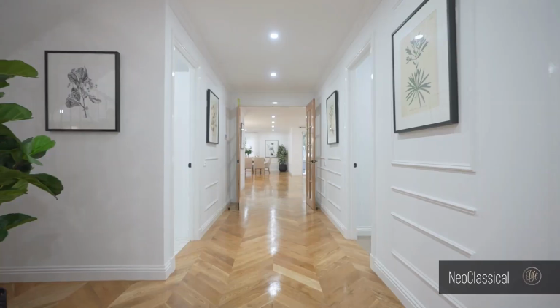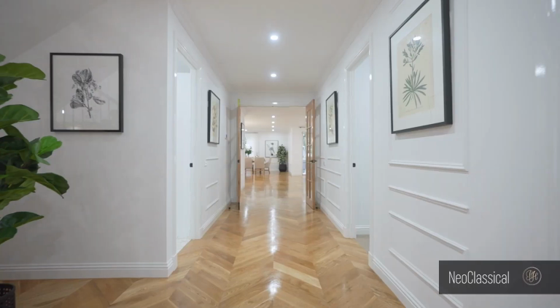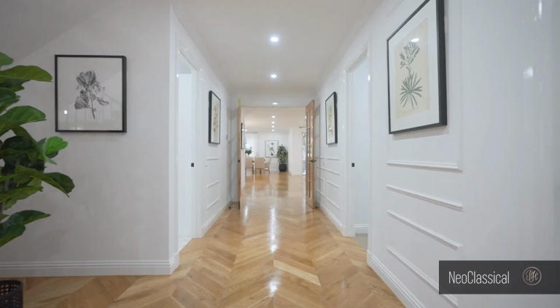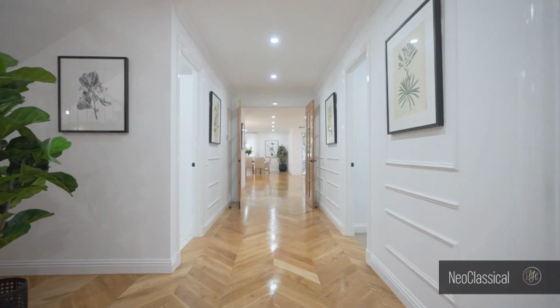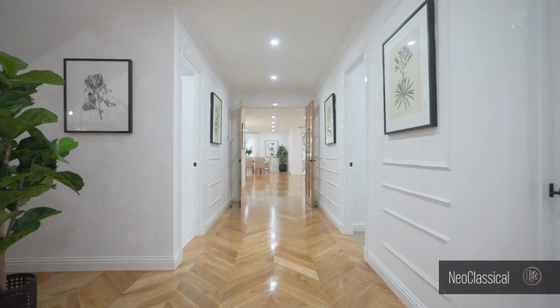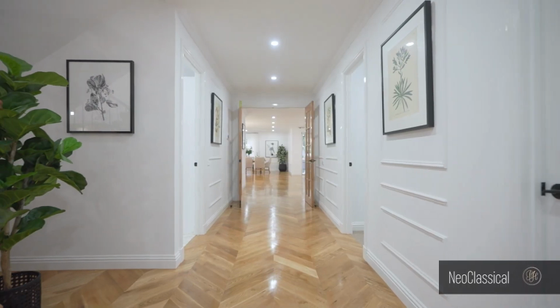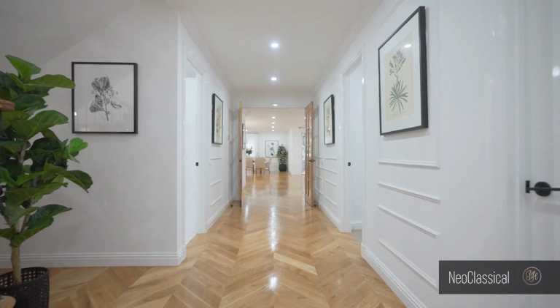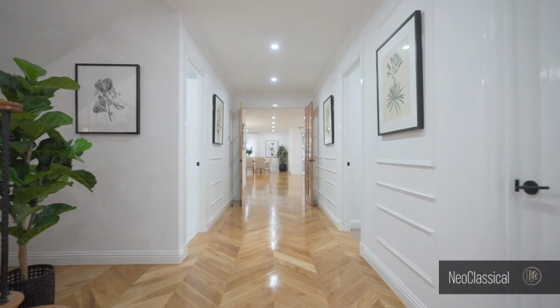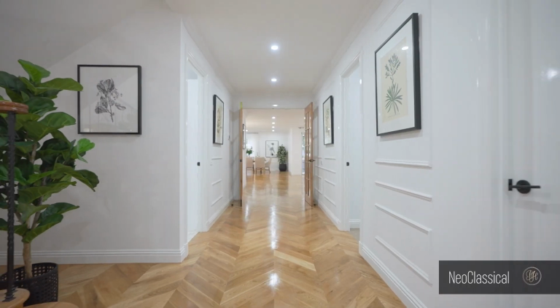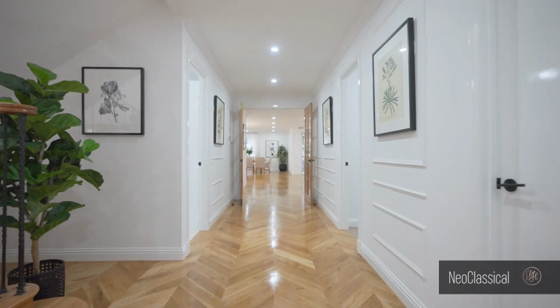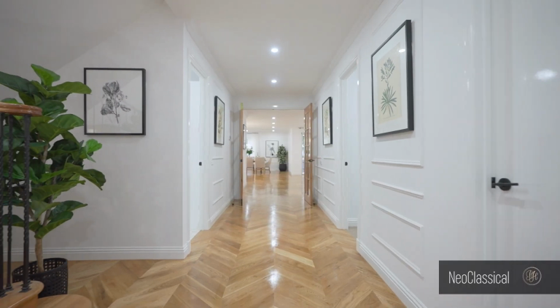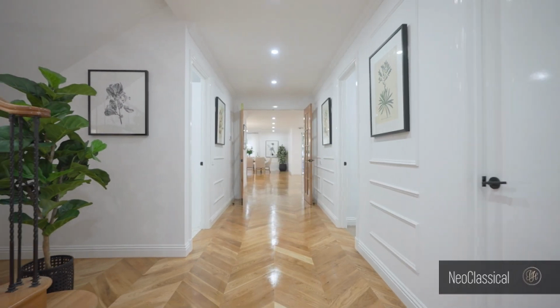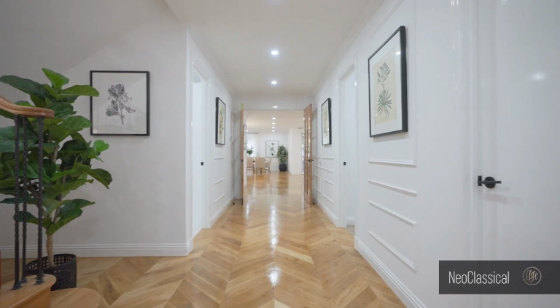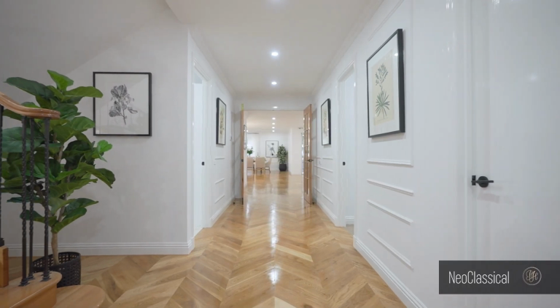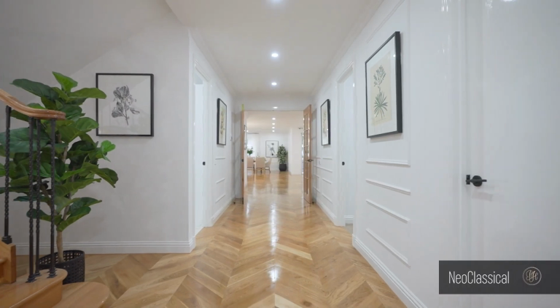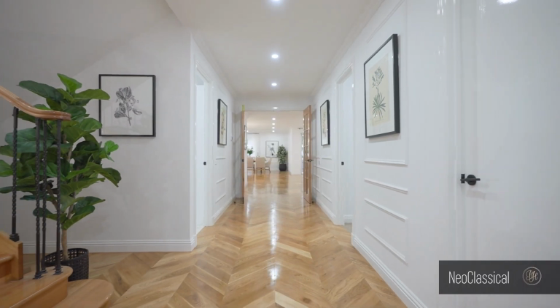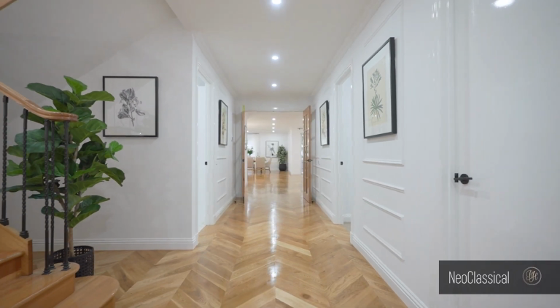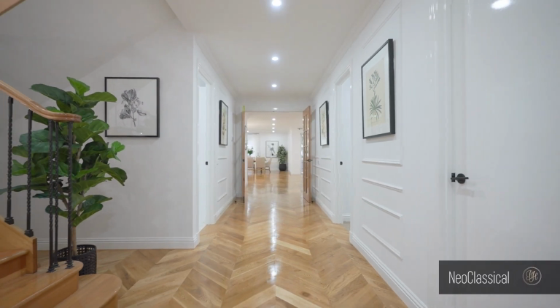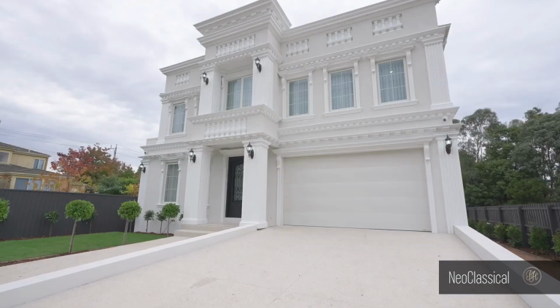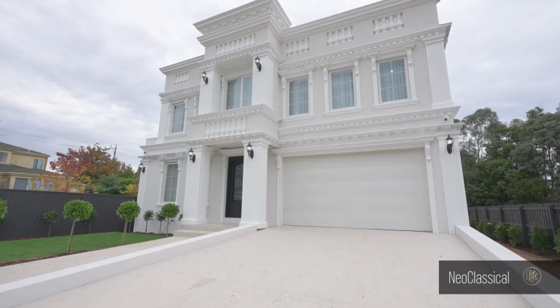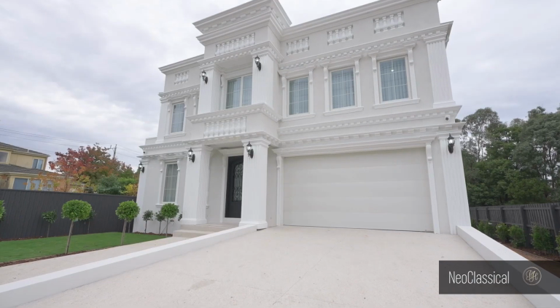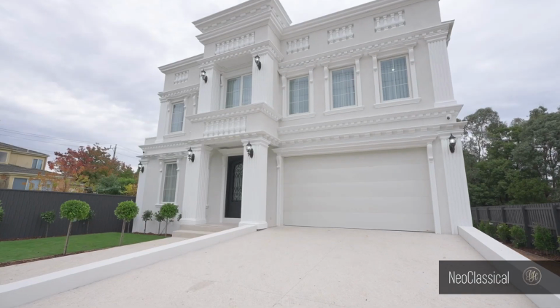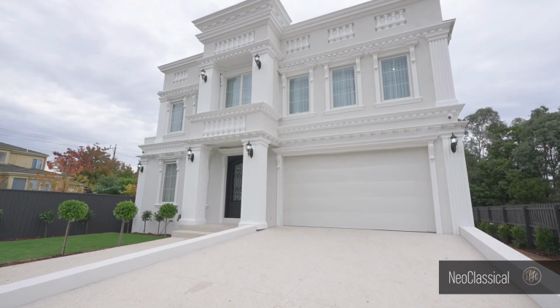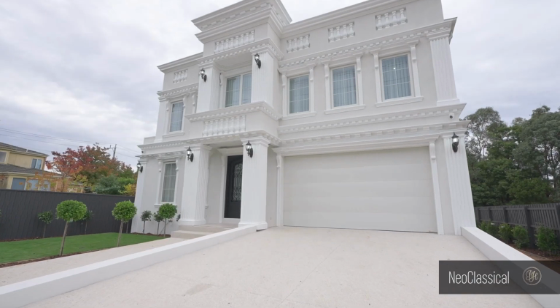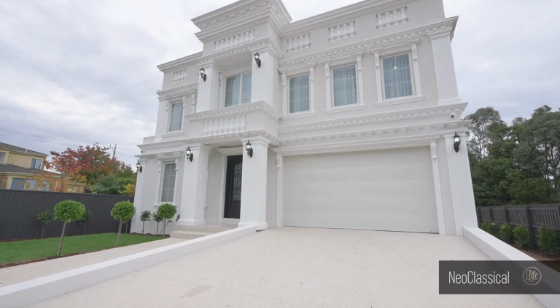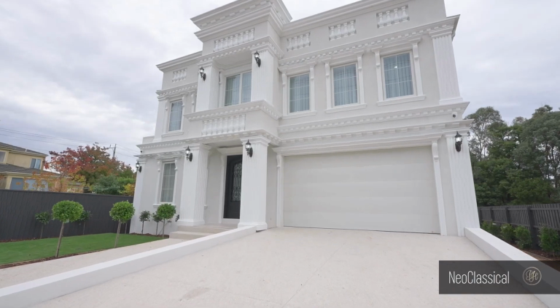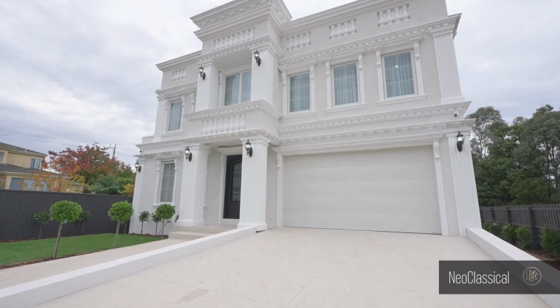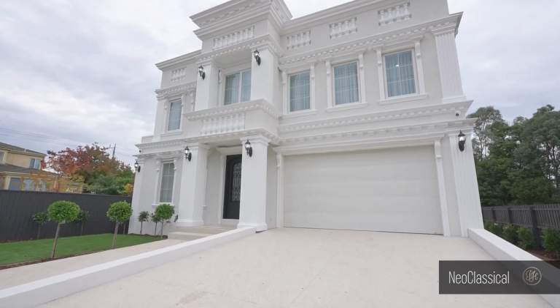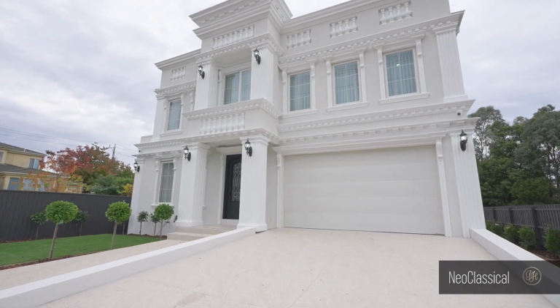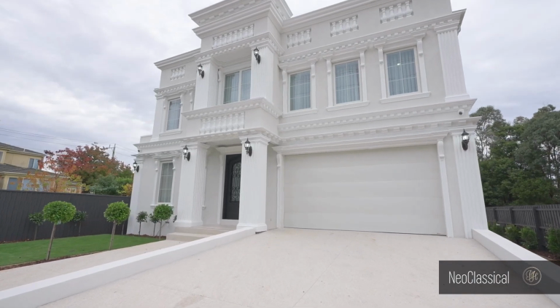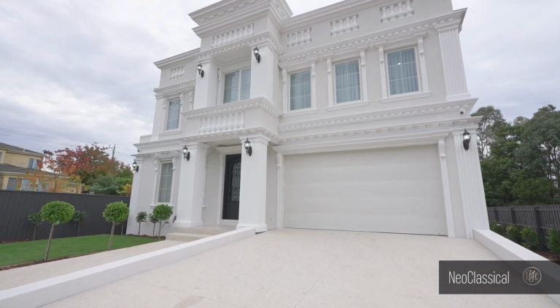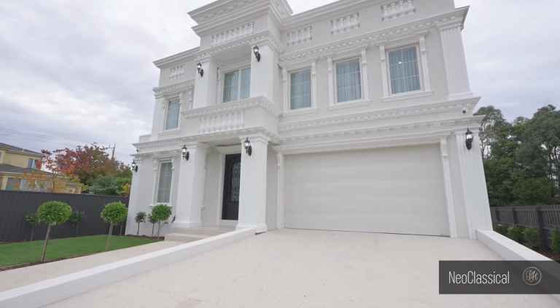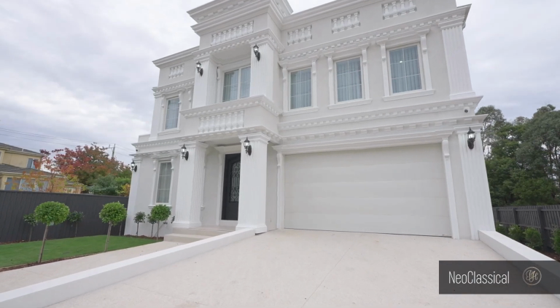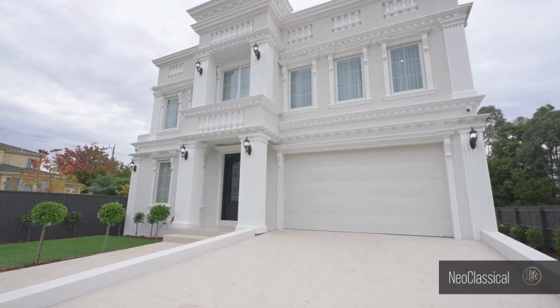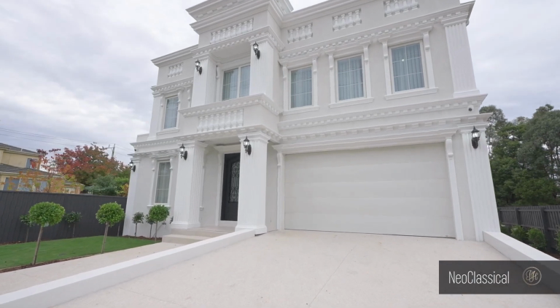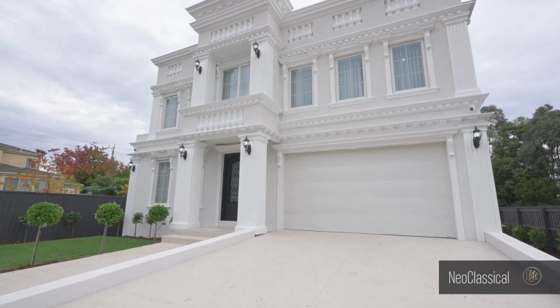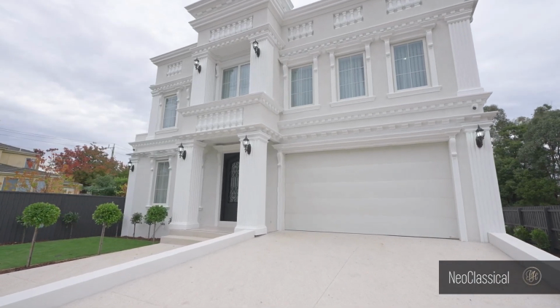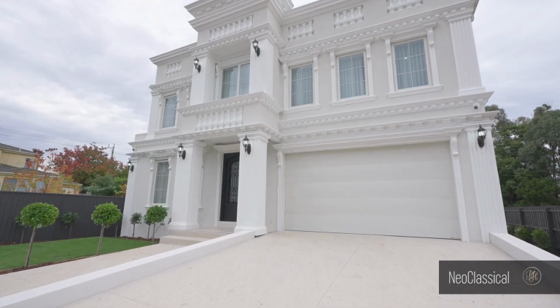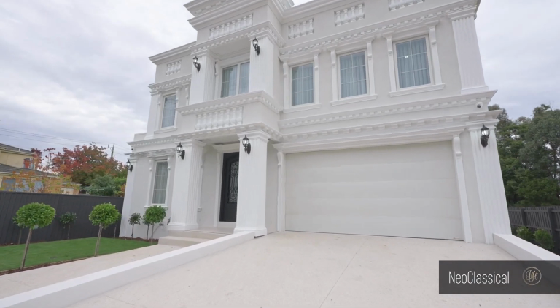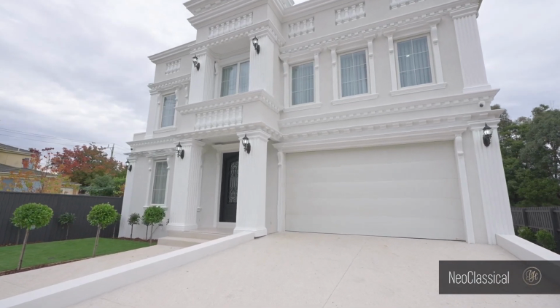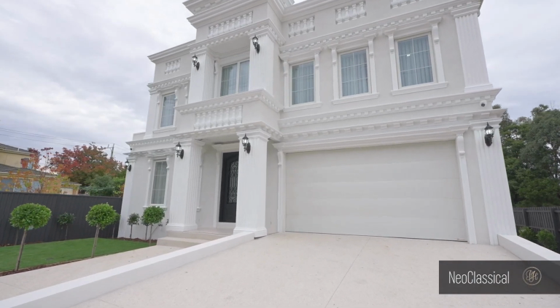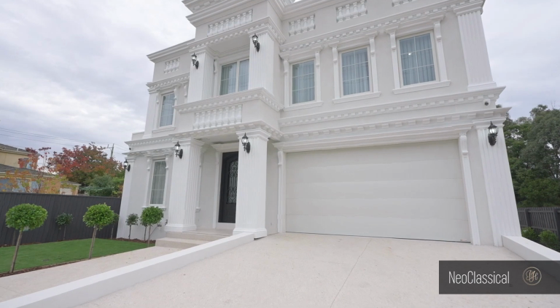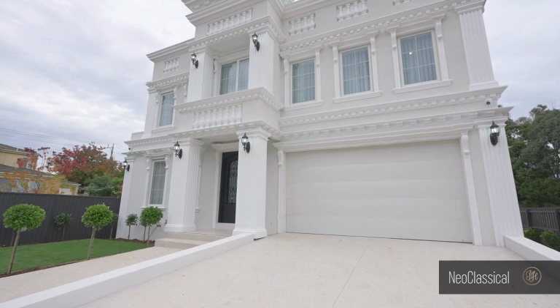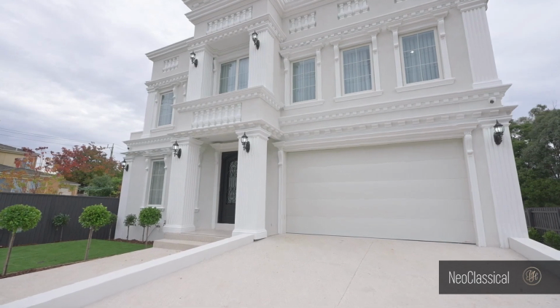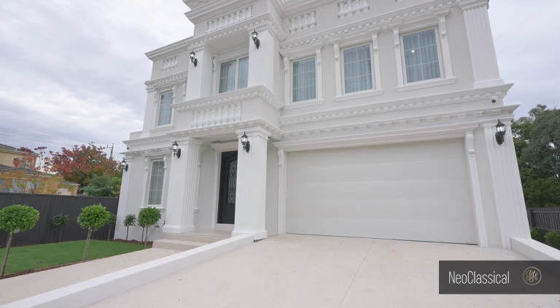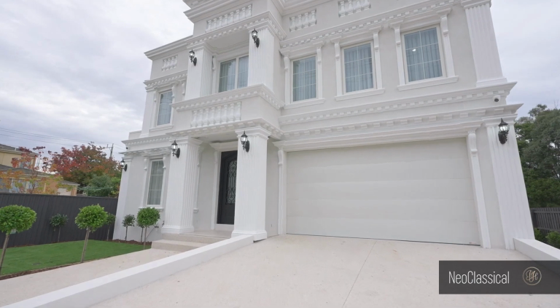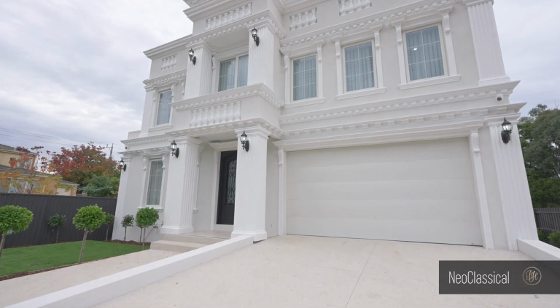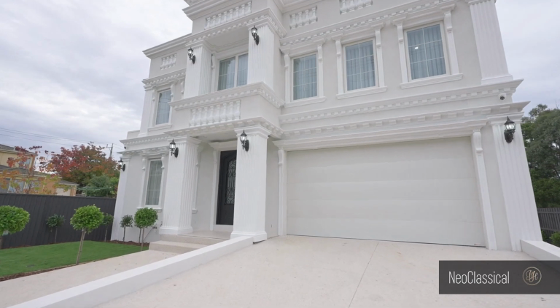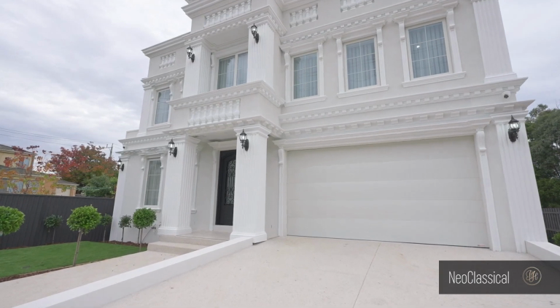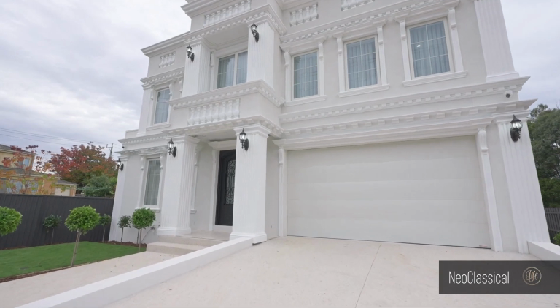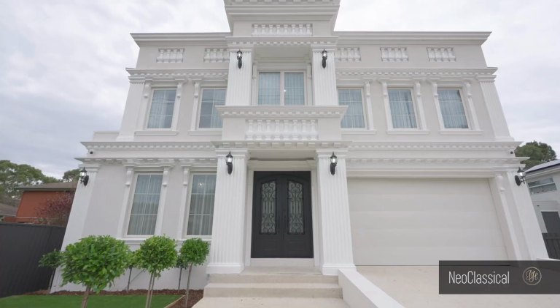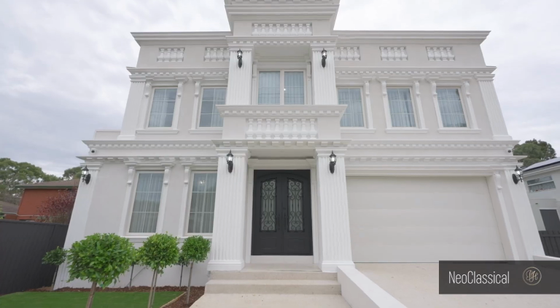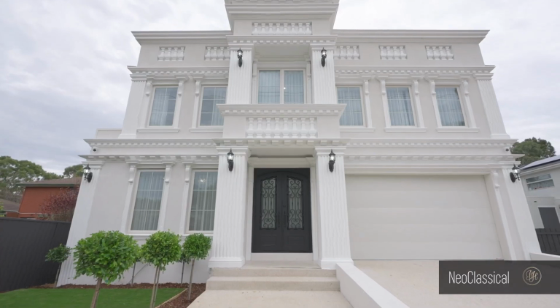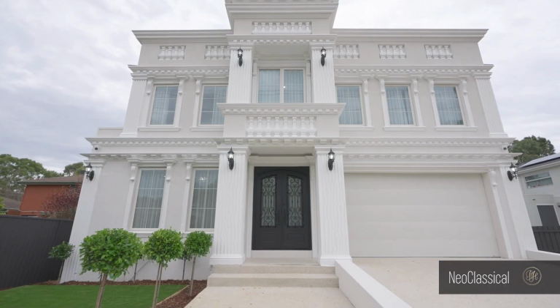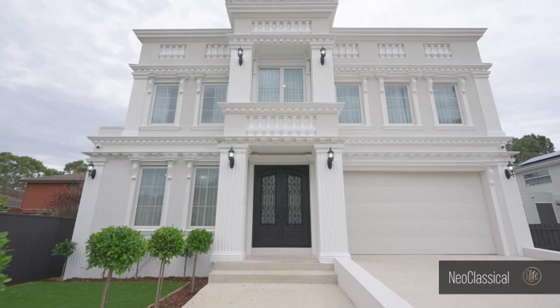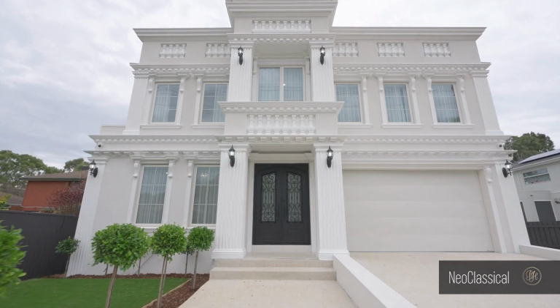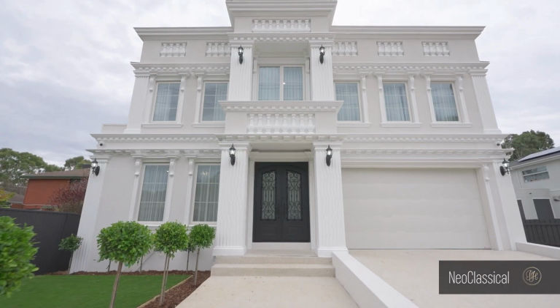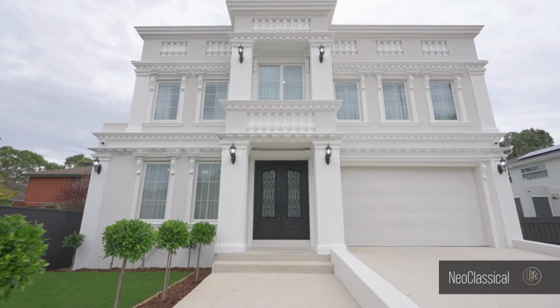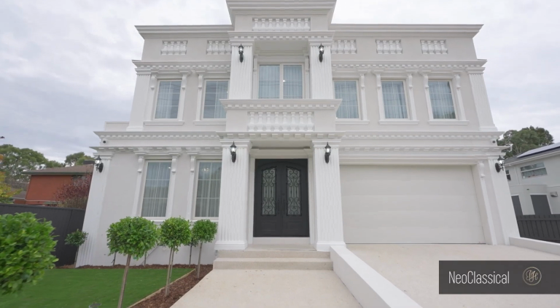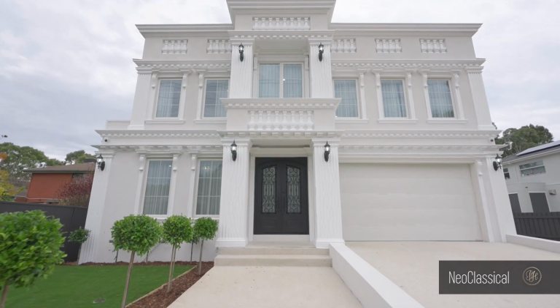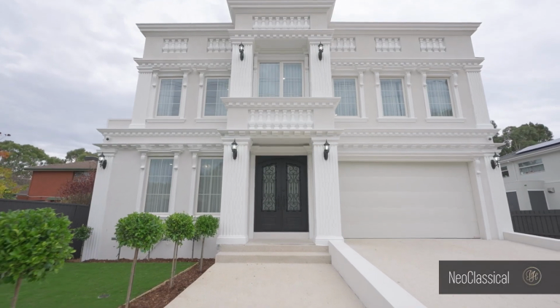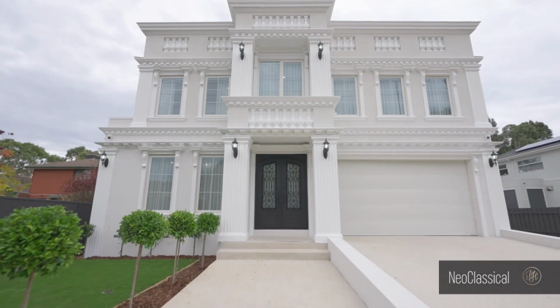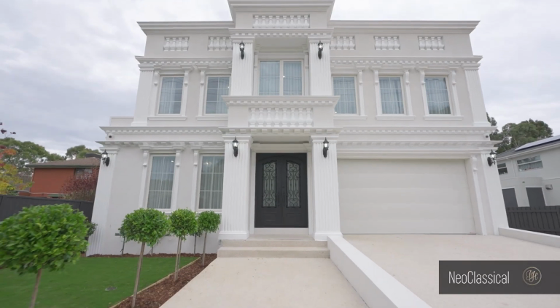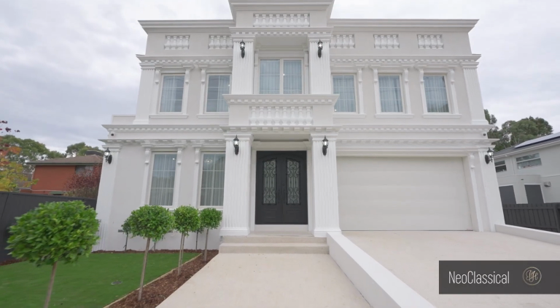Thank you for taking the tour of this neoclassical project that honours the heritage of architectural style while blending in modern design elements.